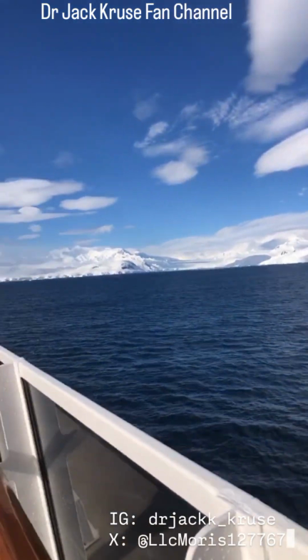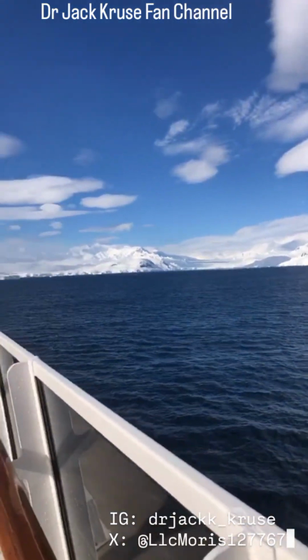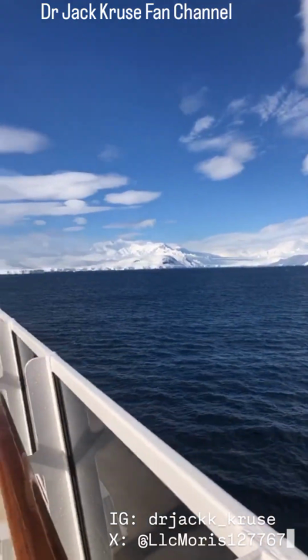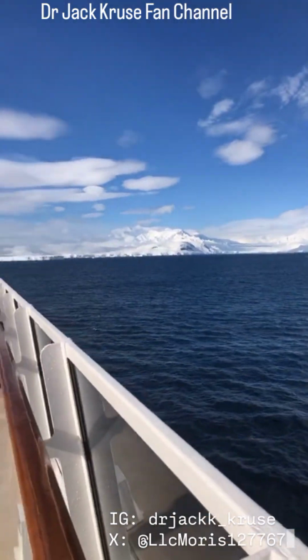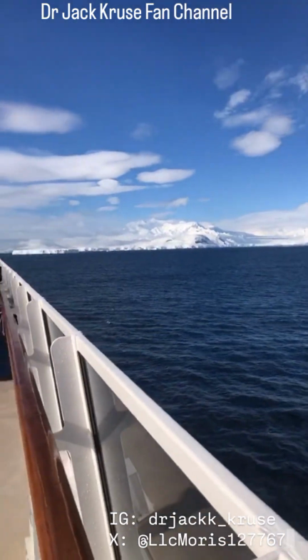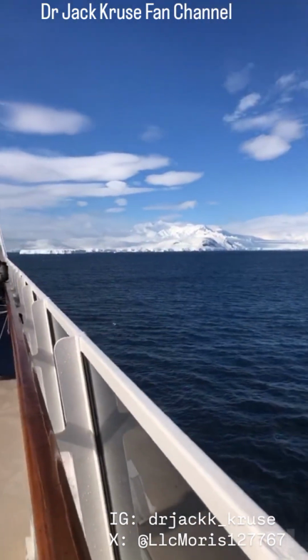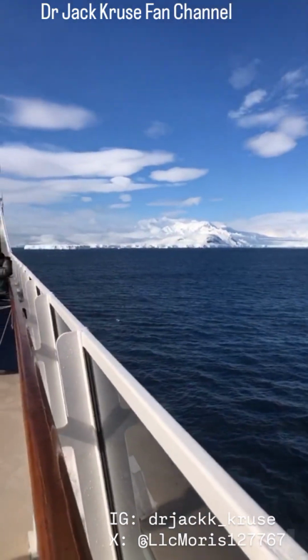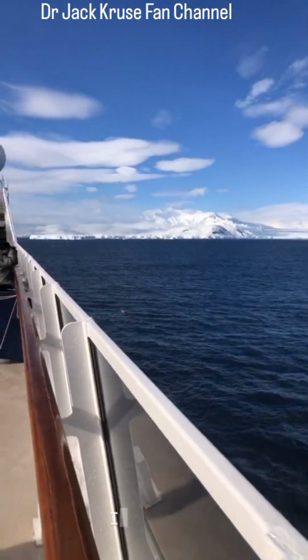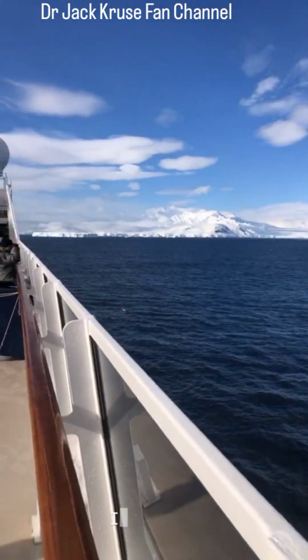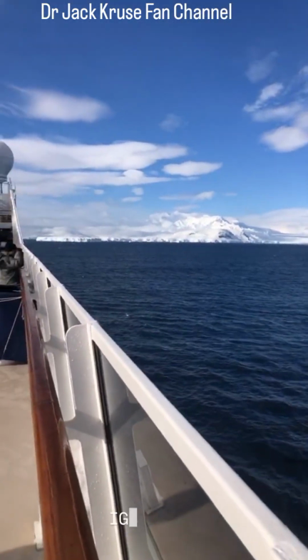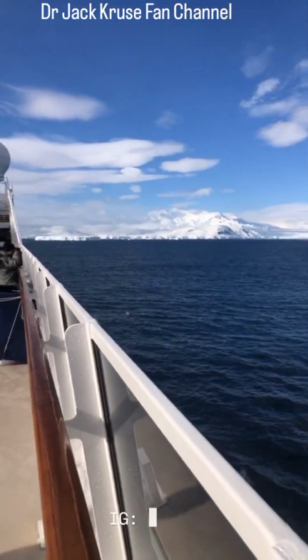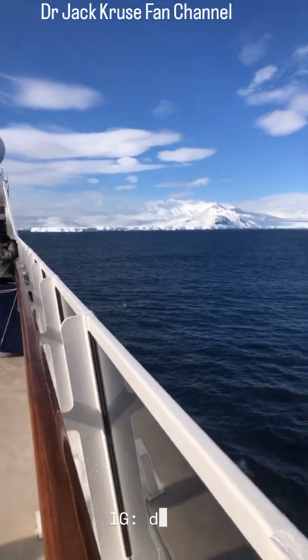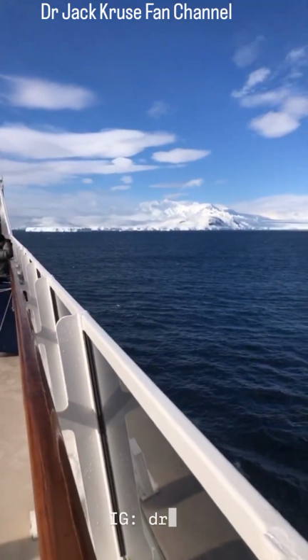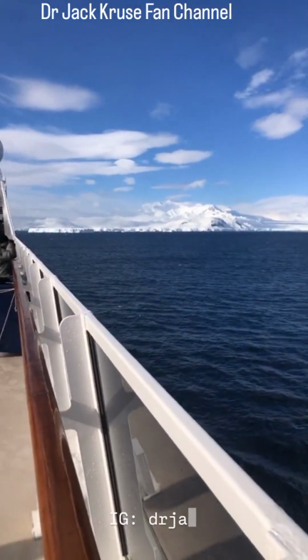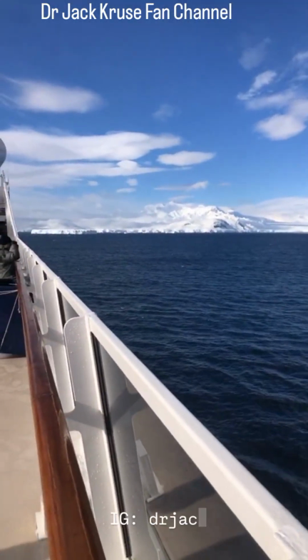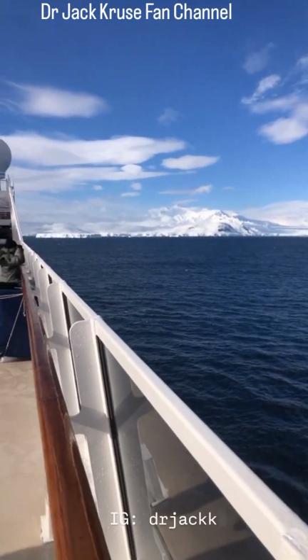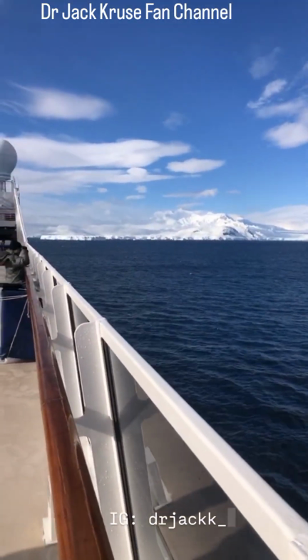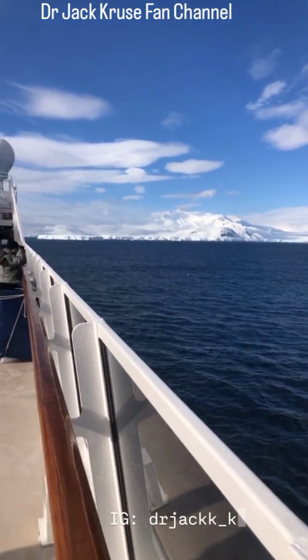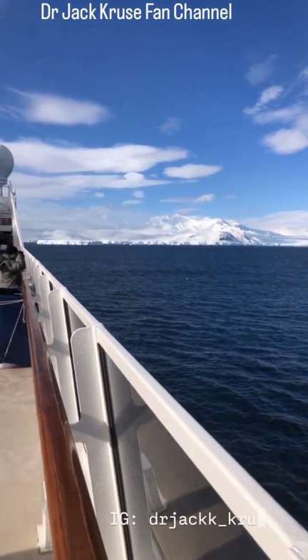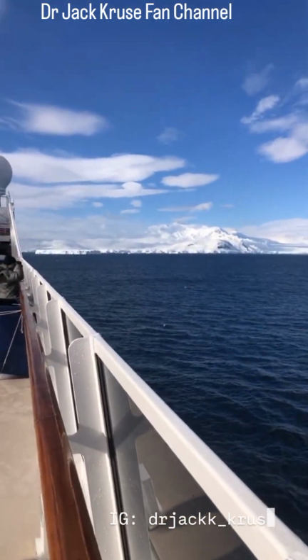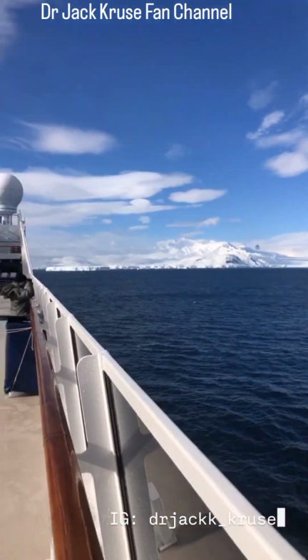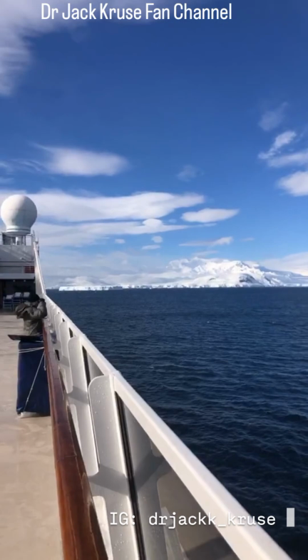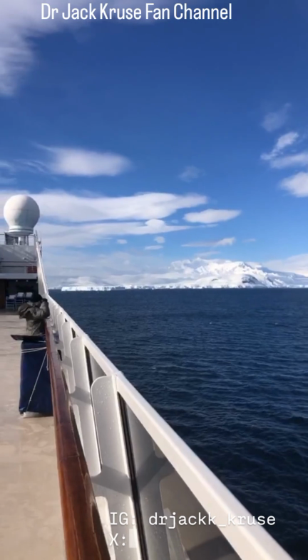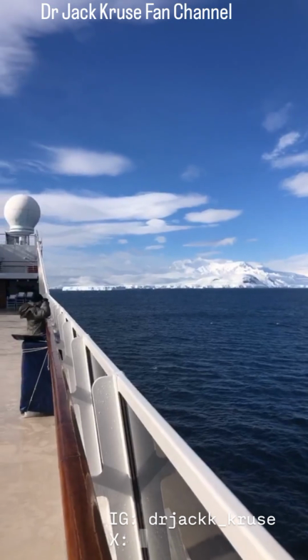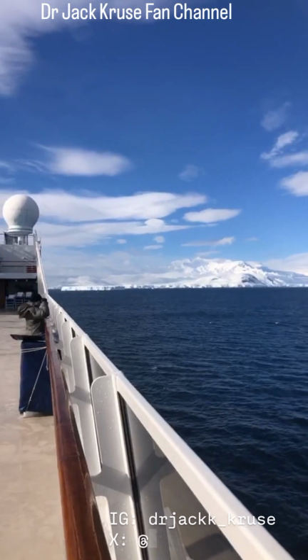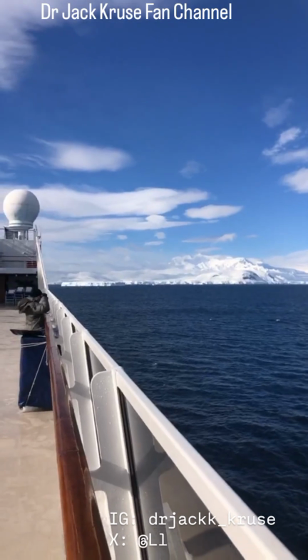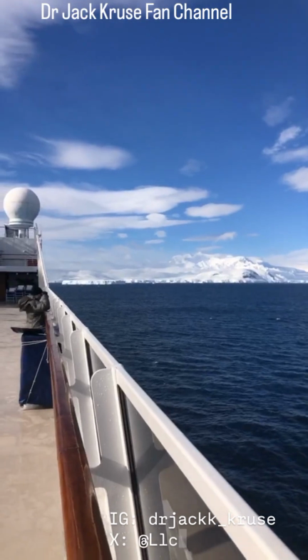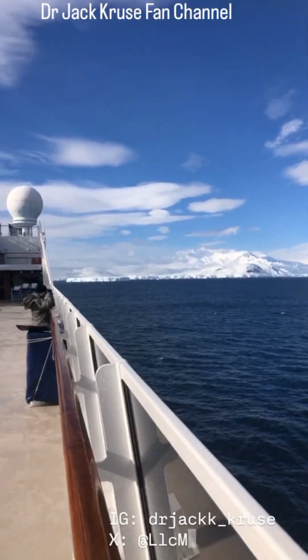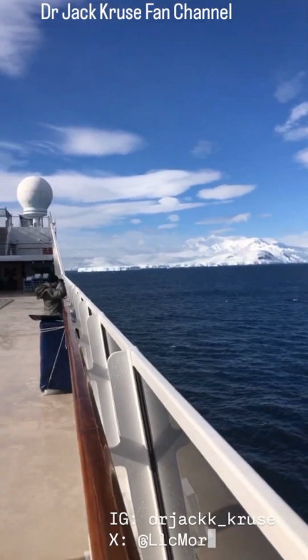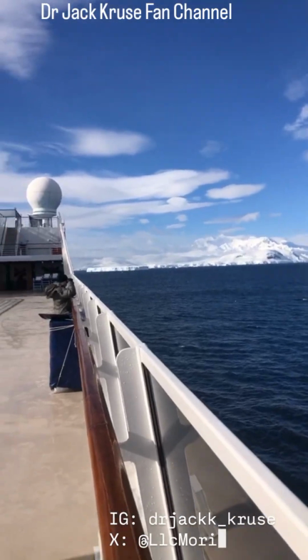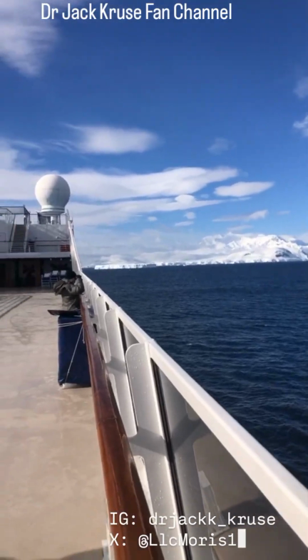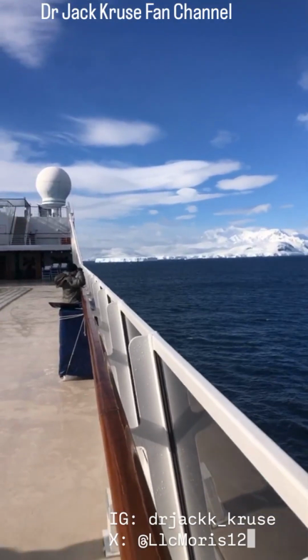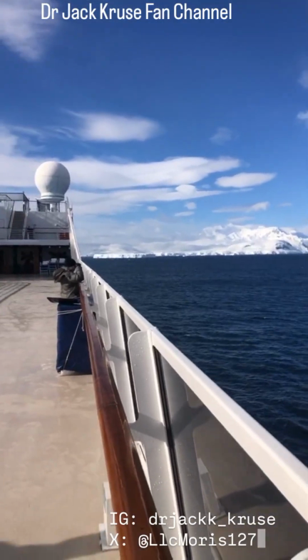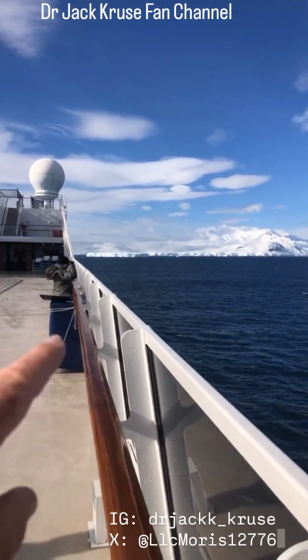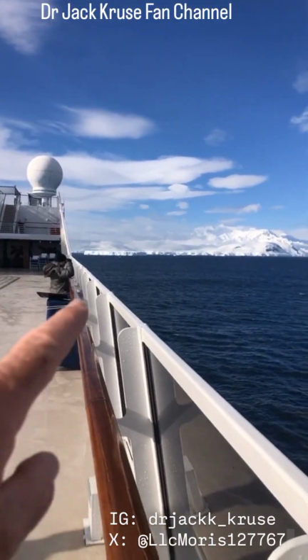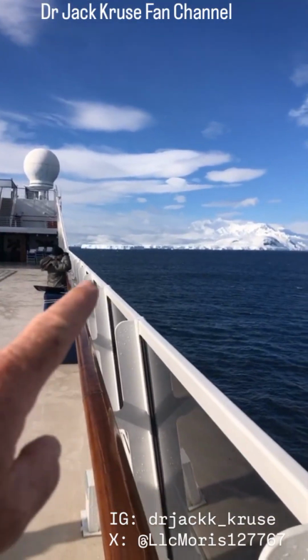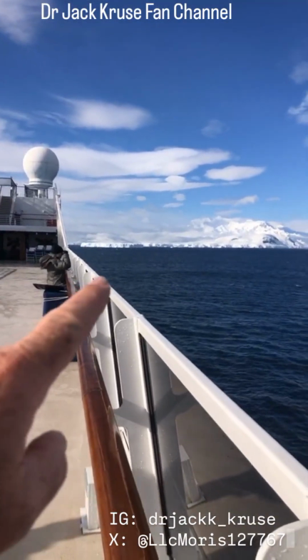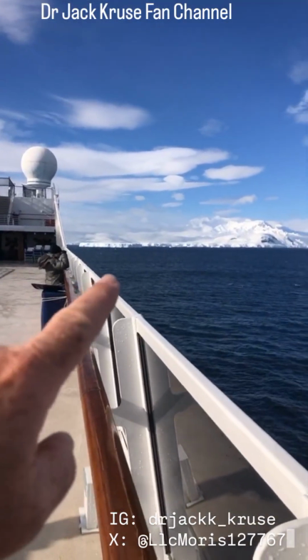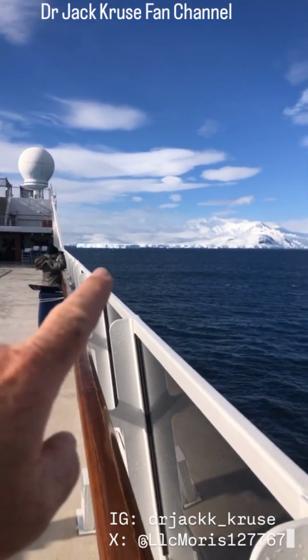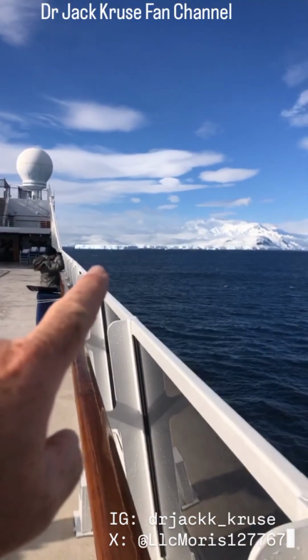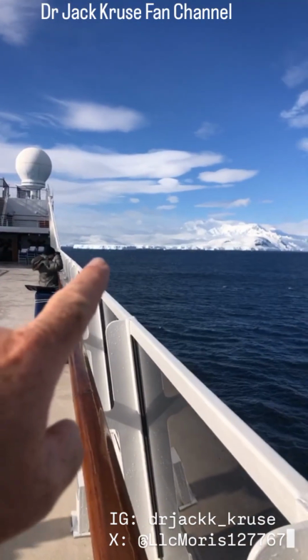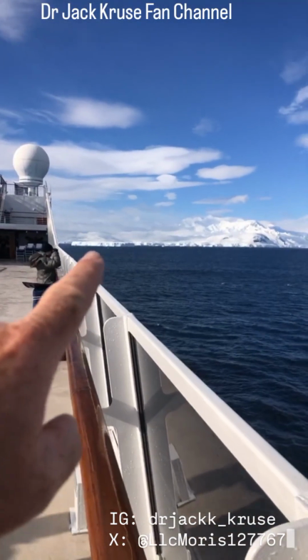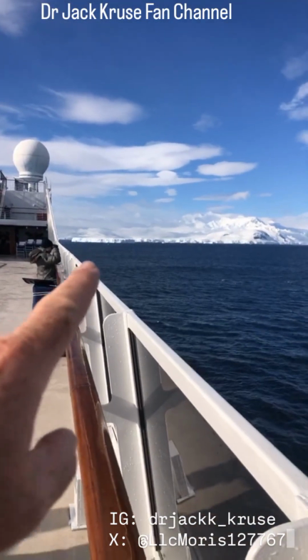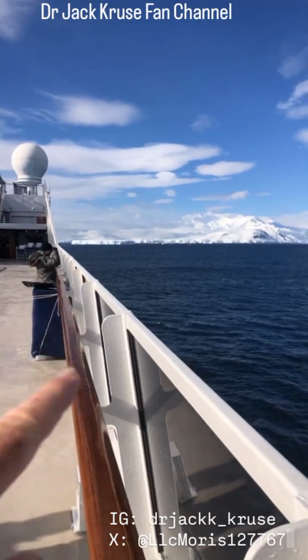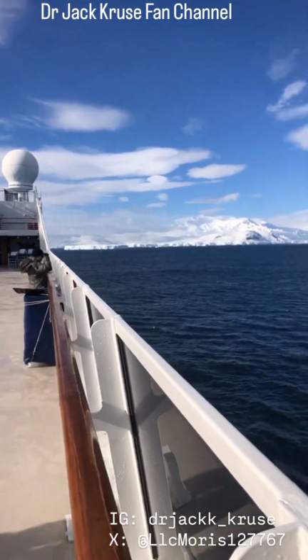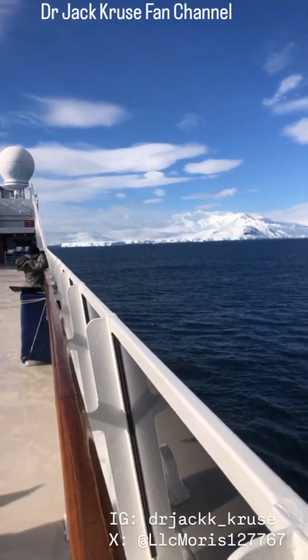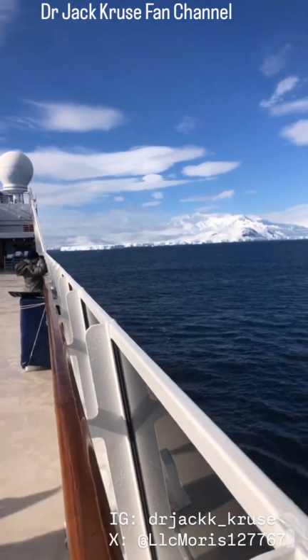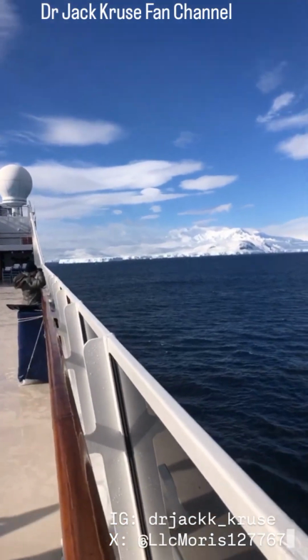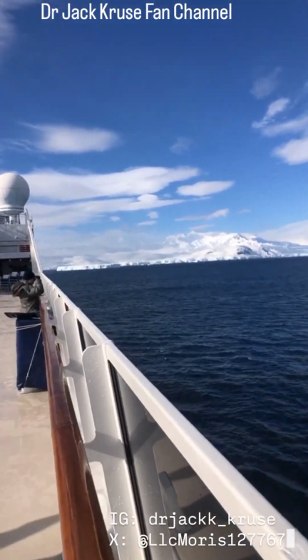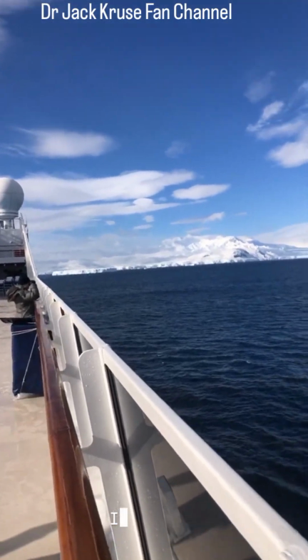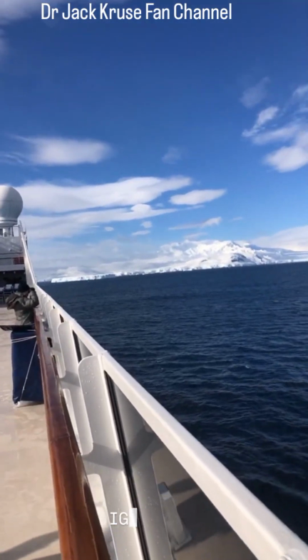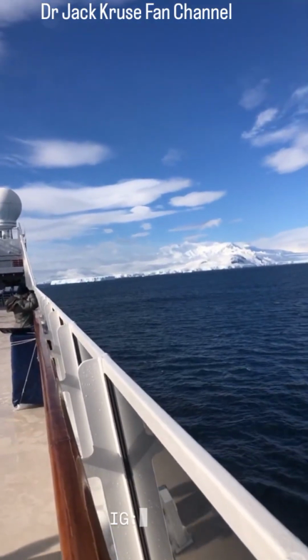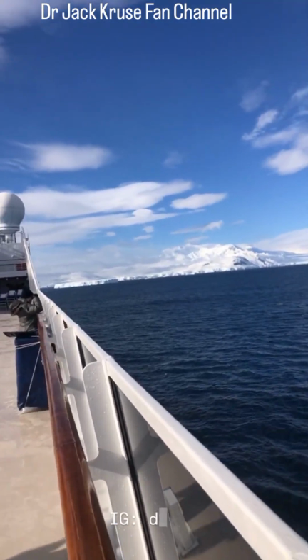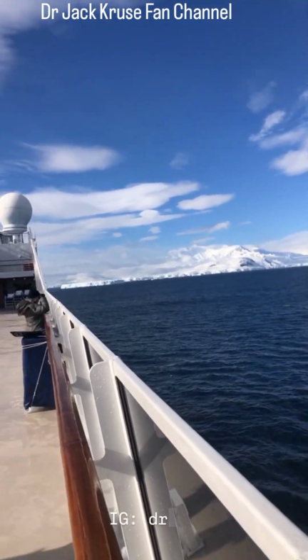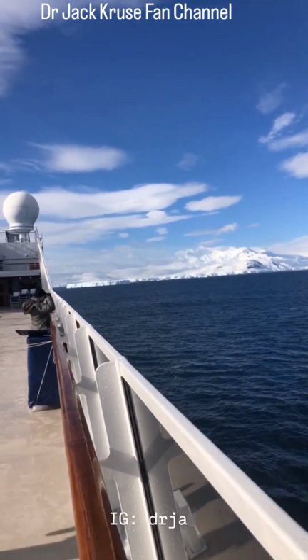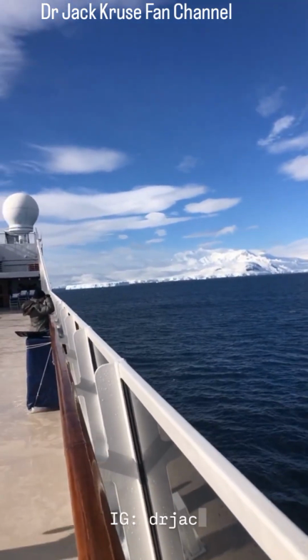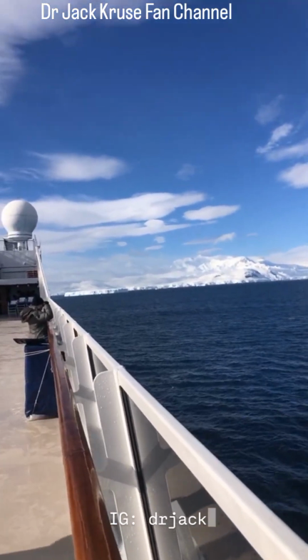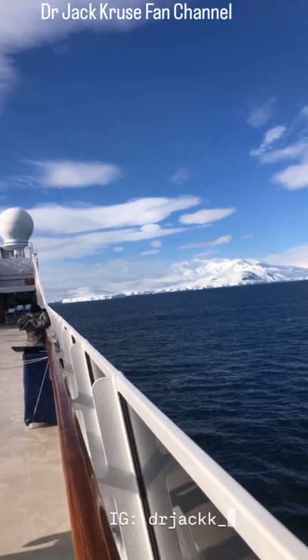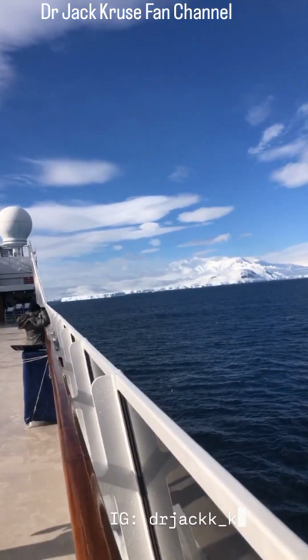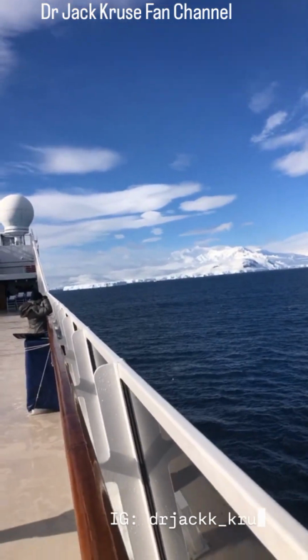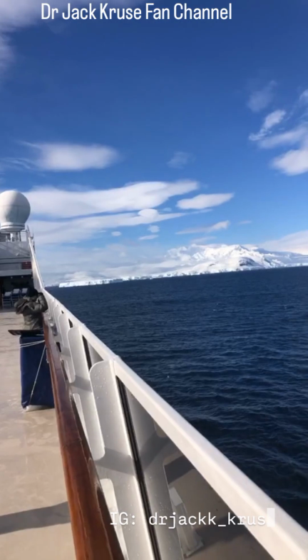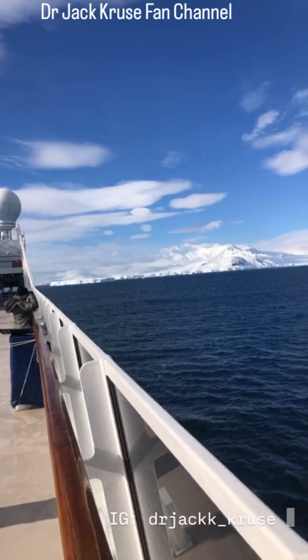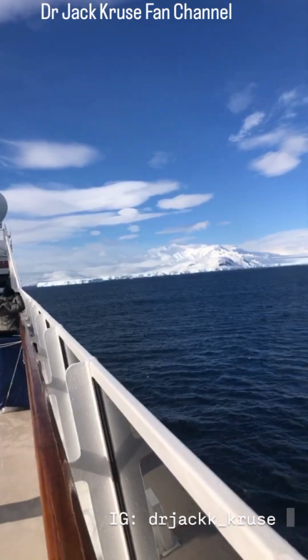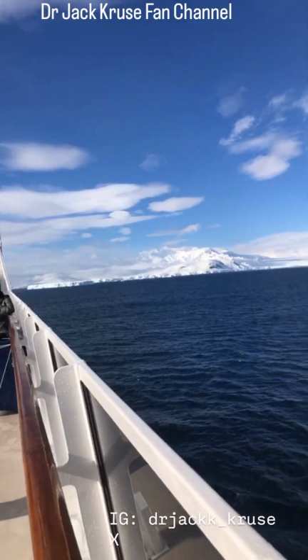But you see that ice island right there in the middle, right out here? It's pretty crazy.